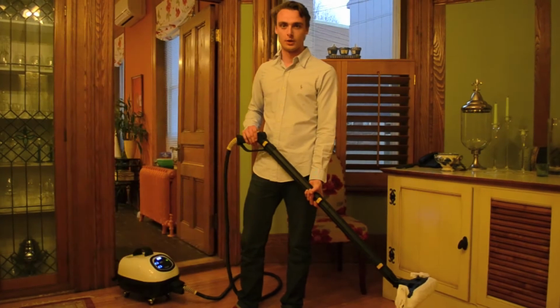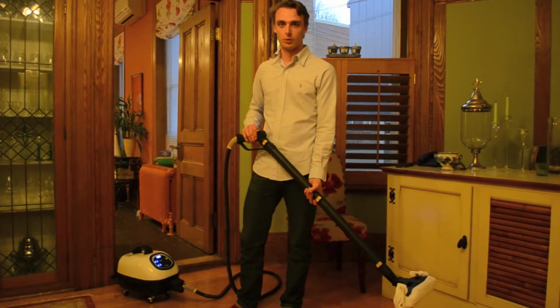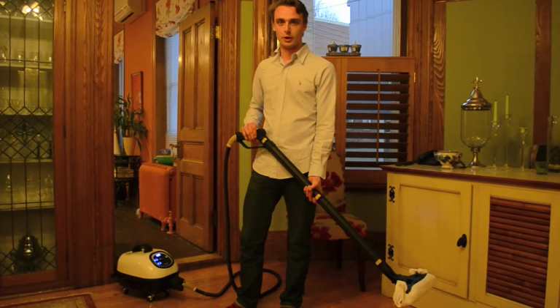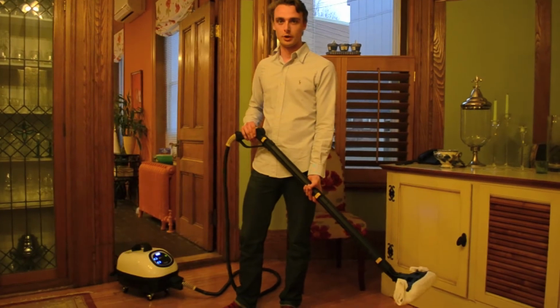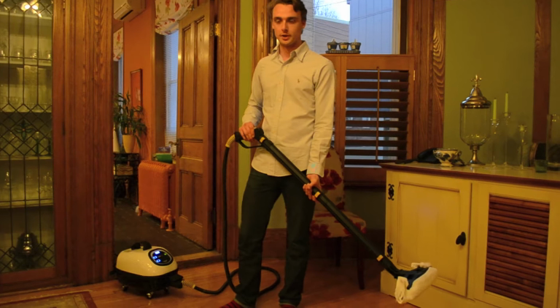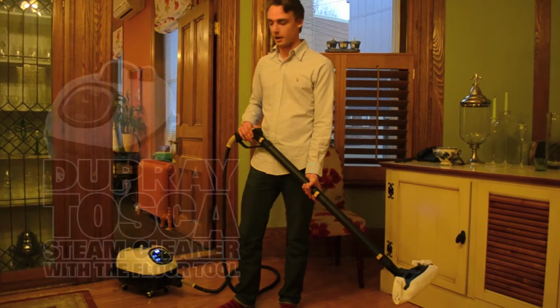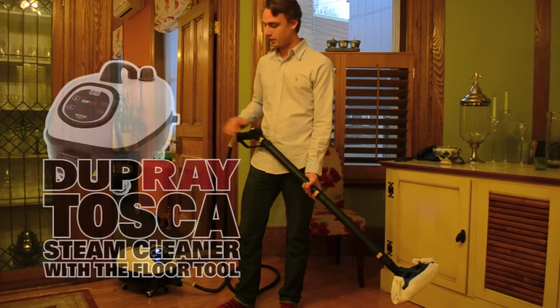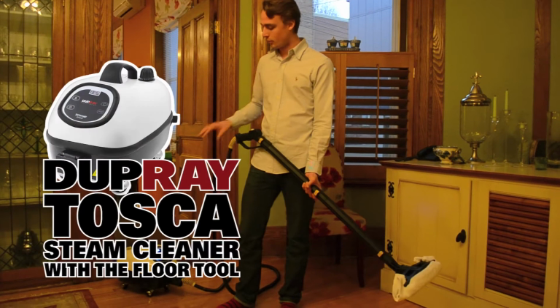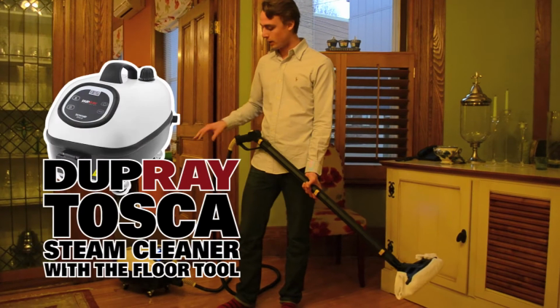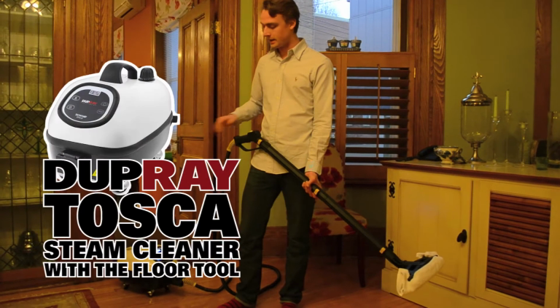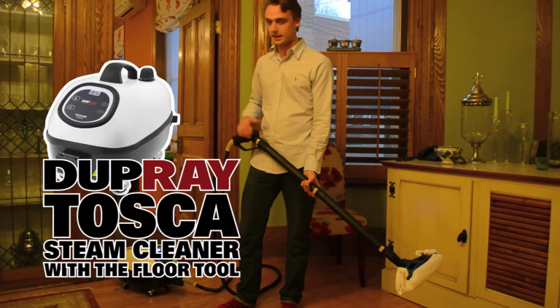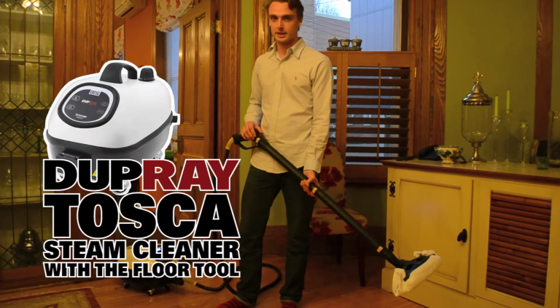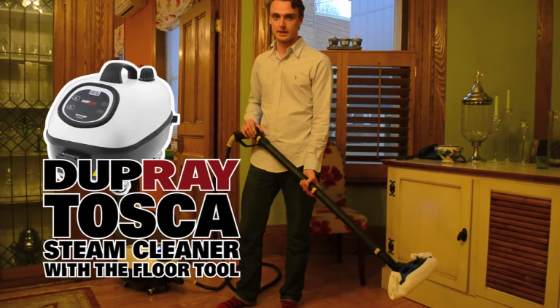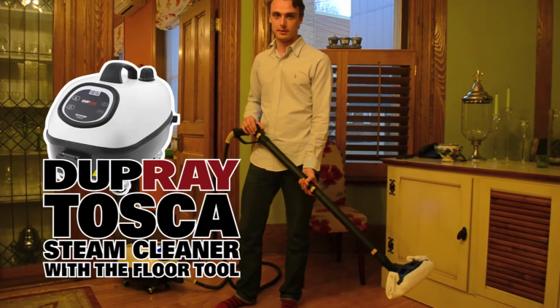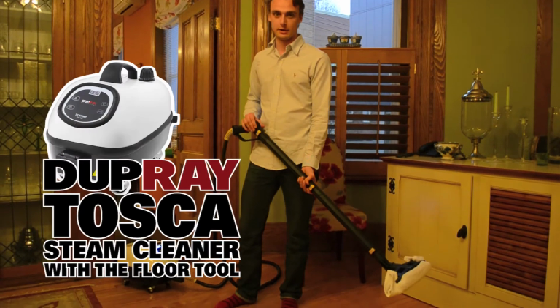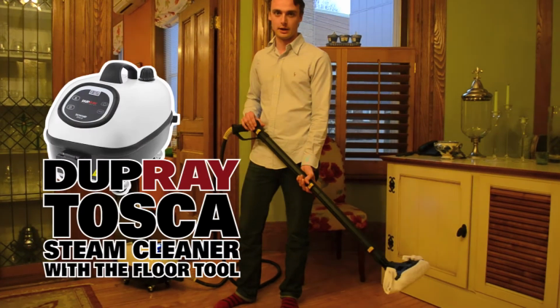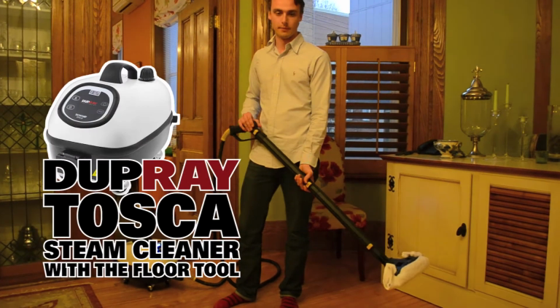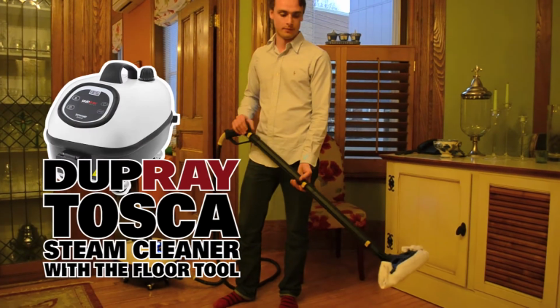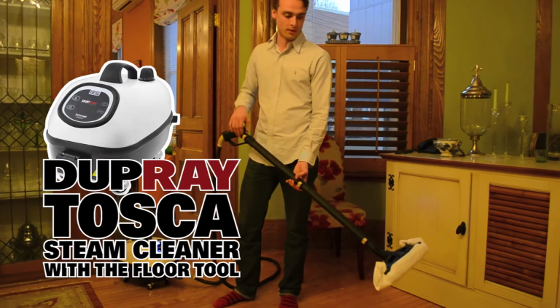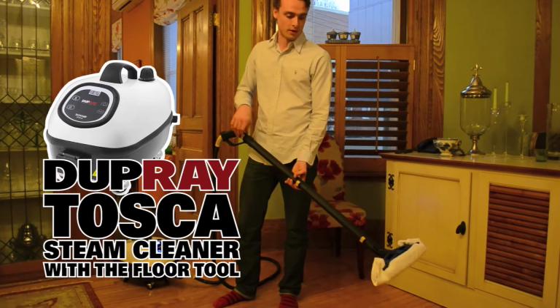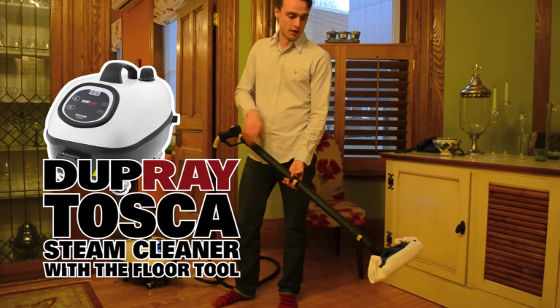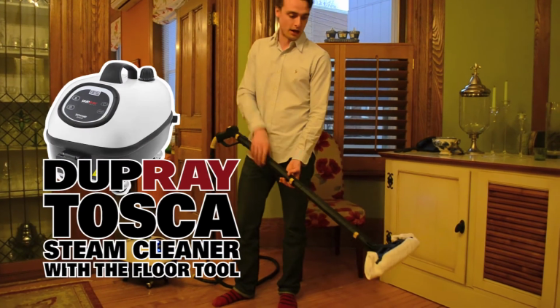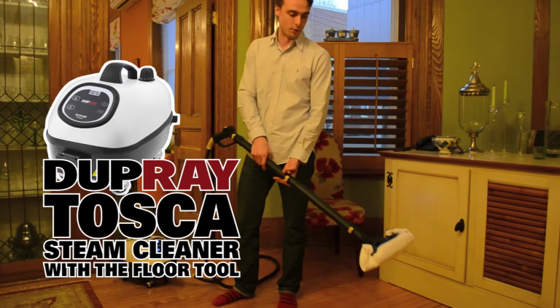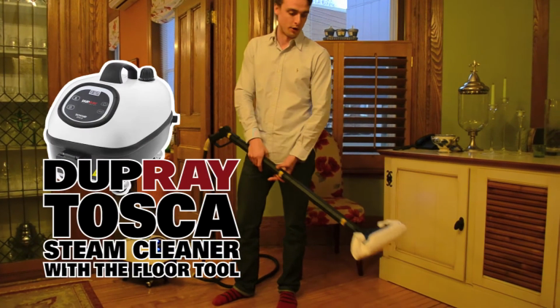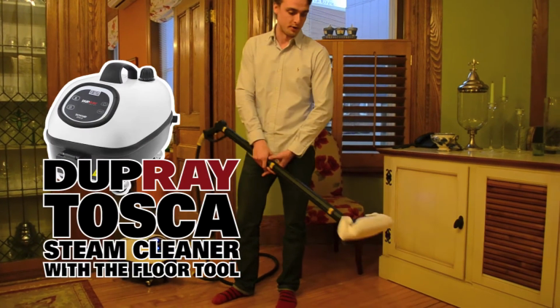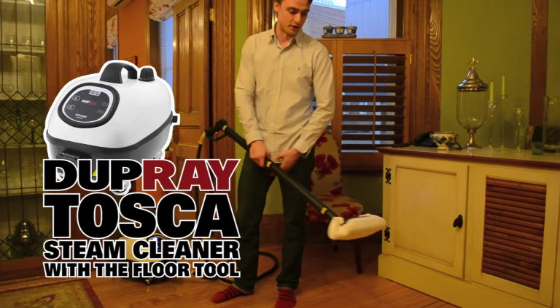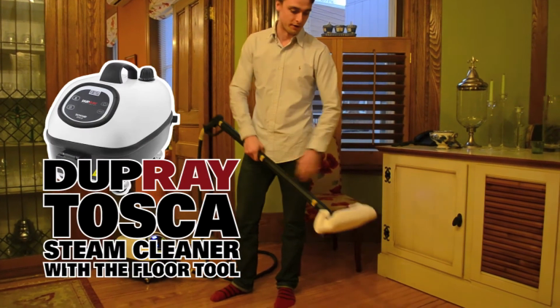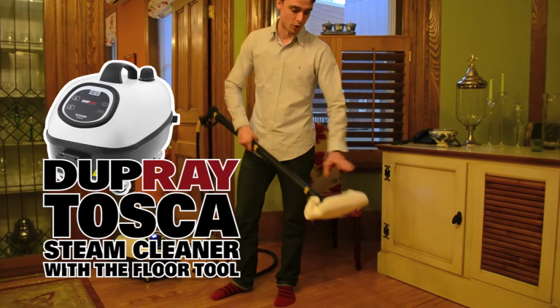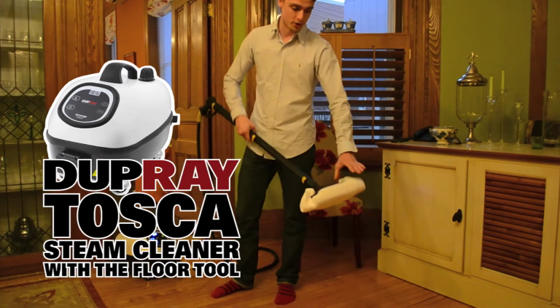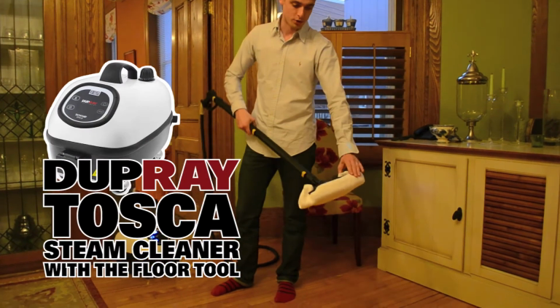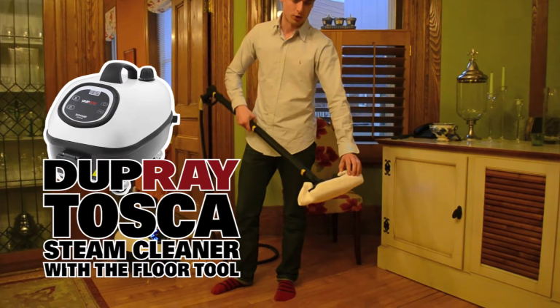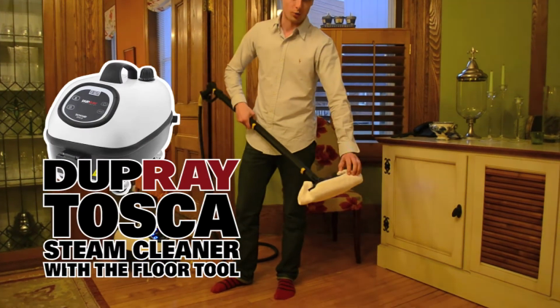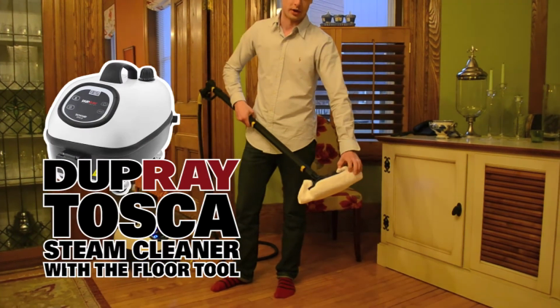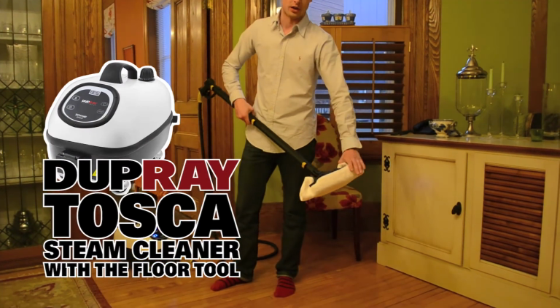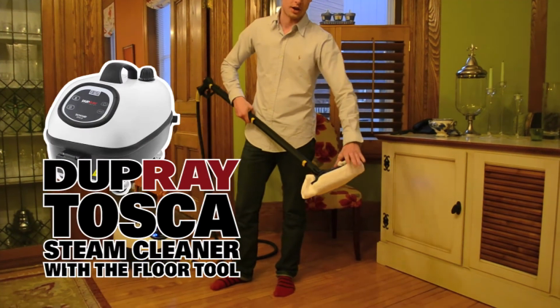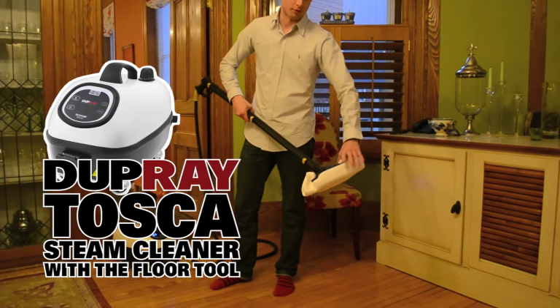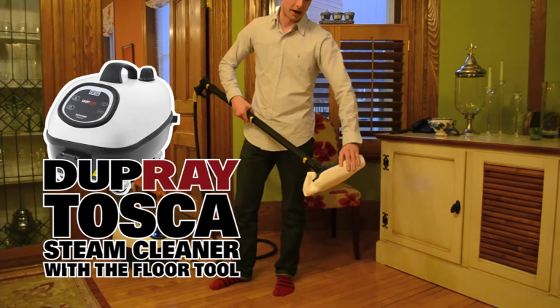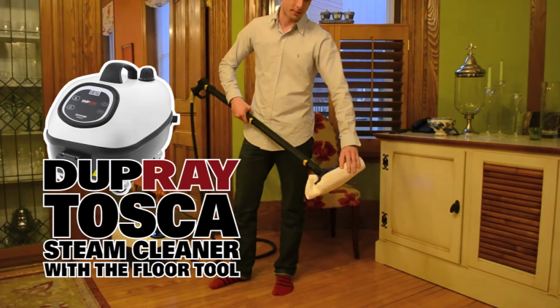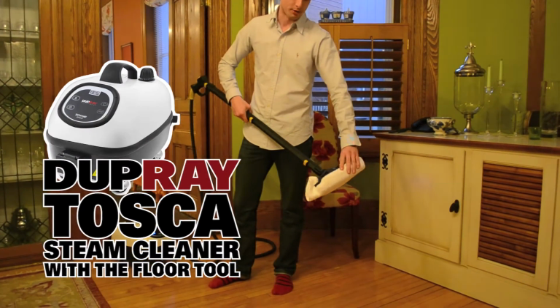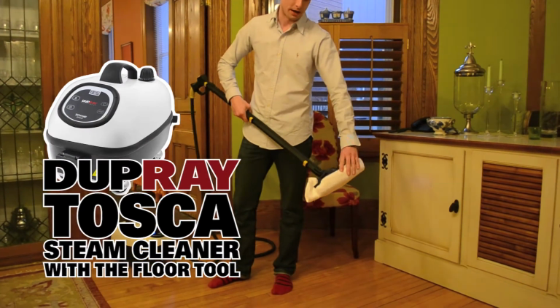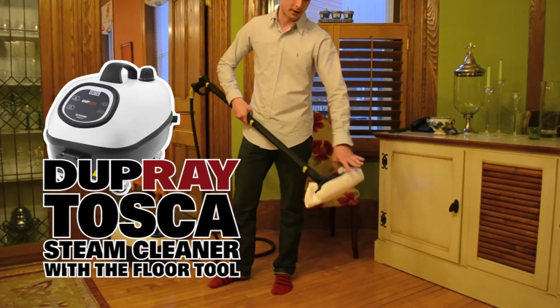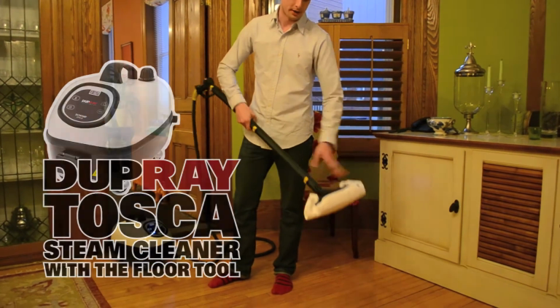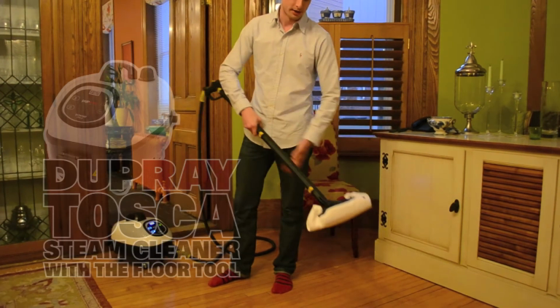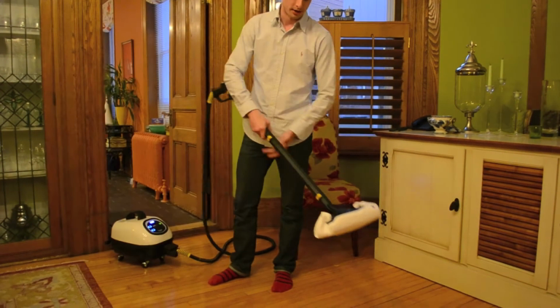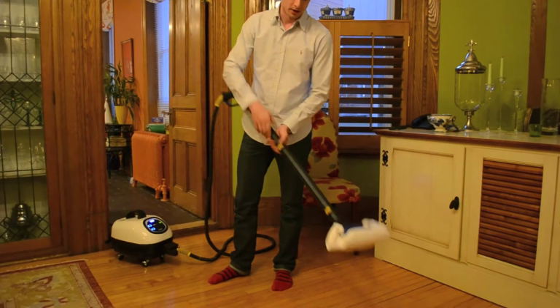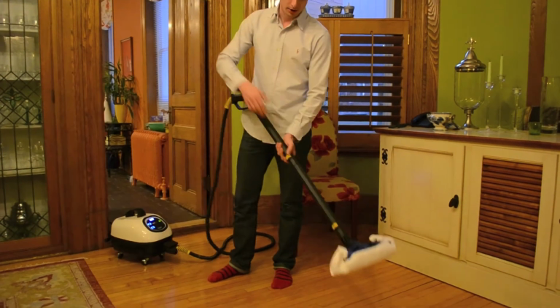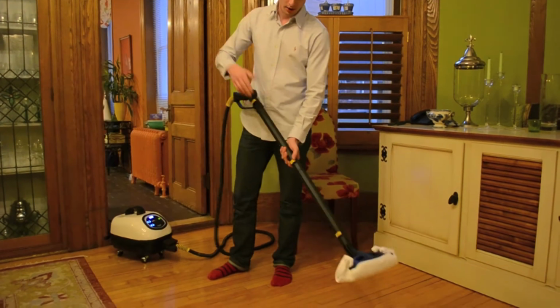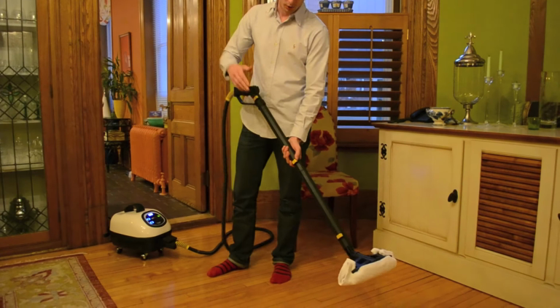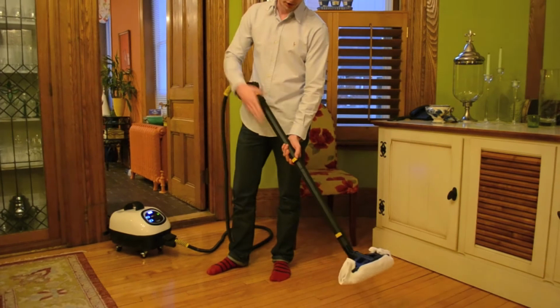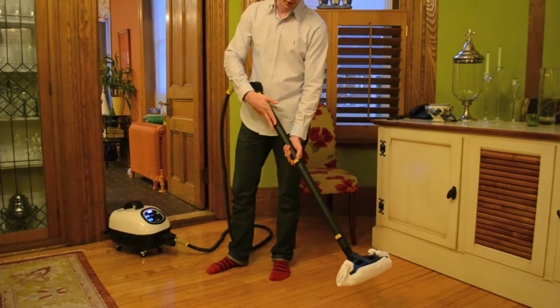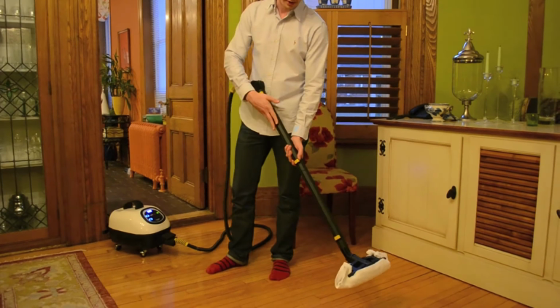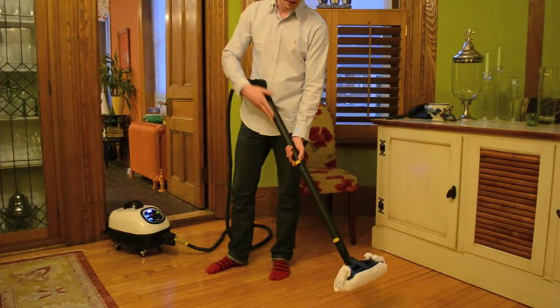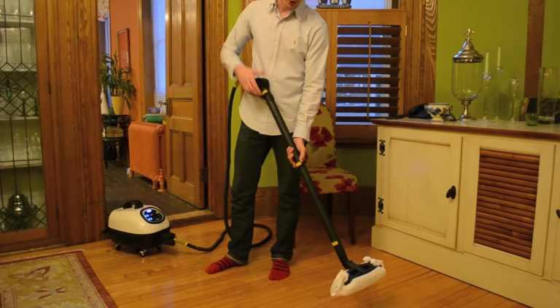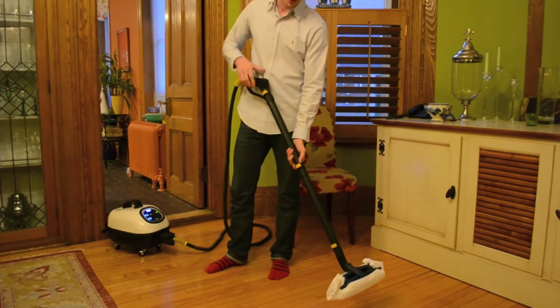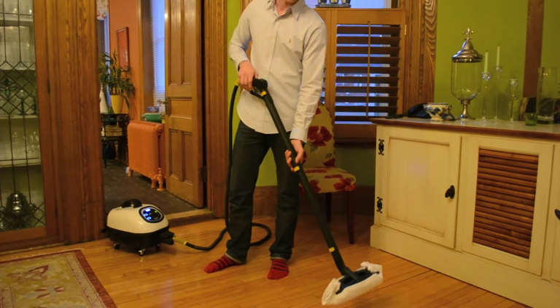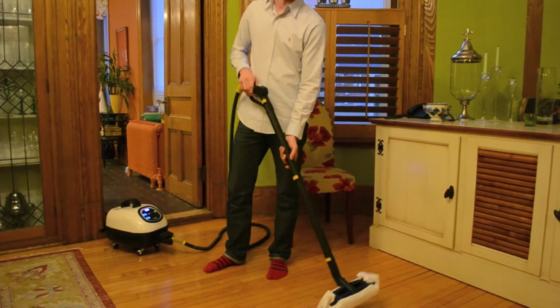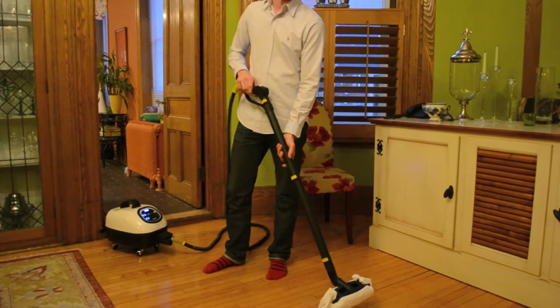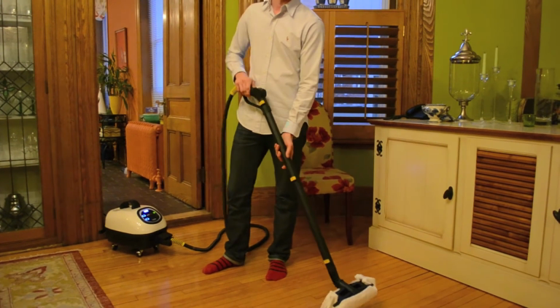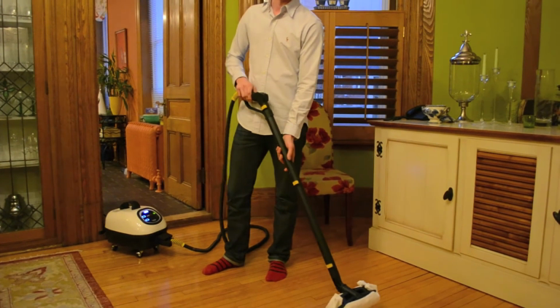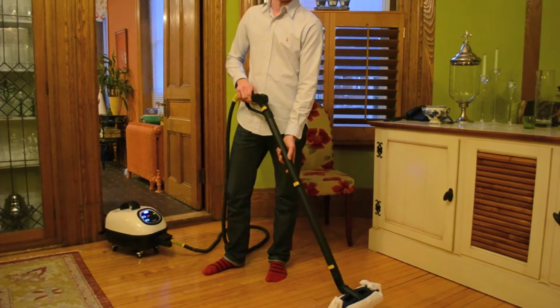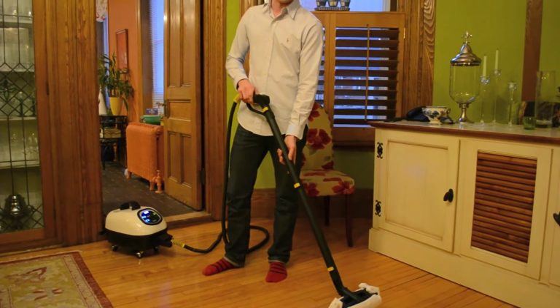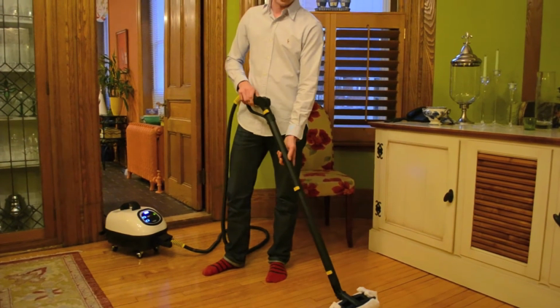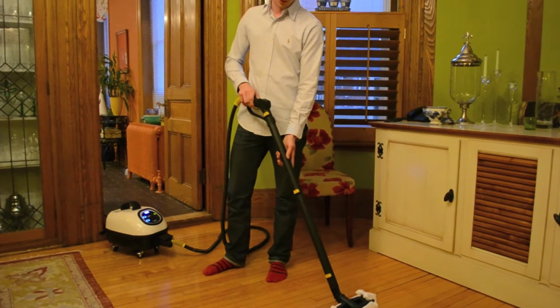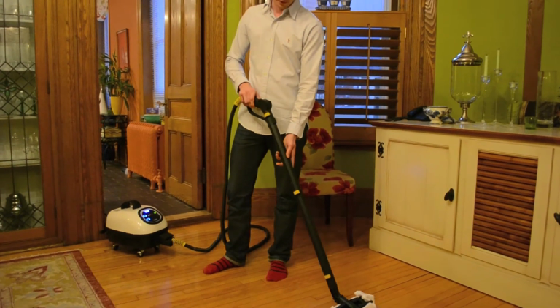We're using our Dupre Tusca steam cleaner, and we're using the floor tool with cloth wrapped around it, with two extensions so you're not bending over.